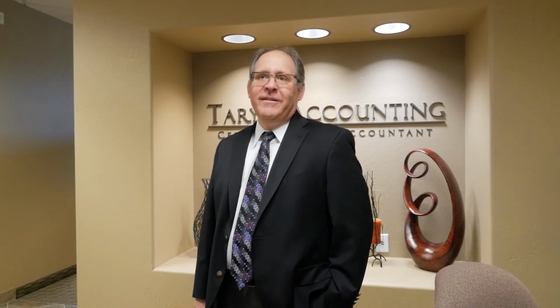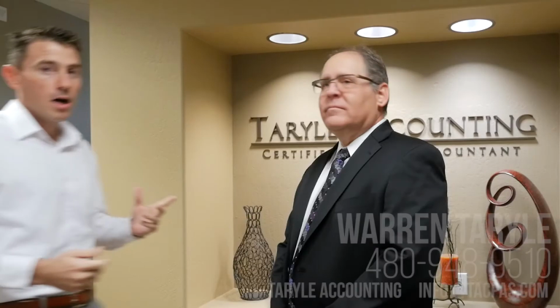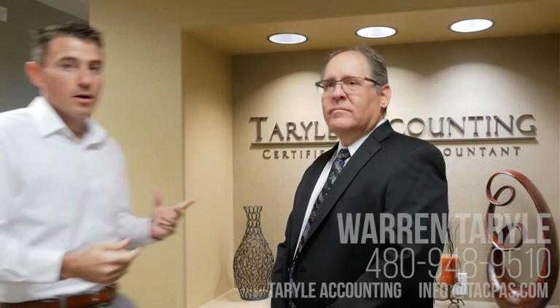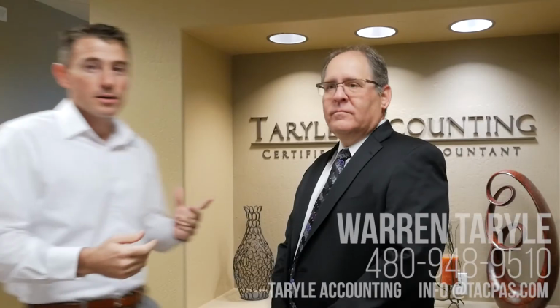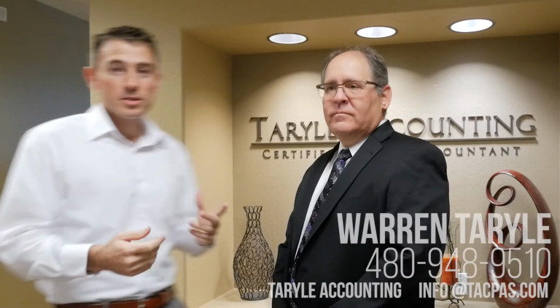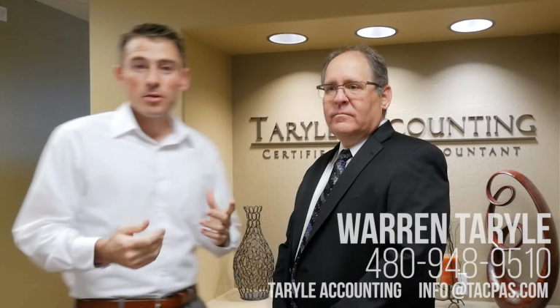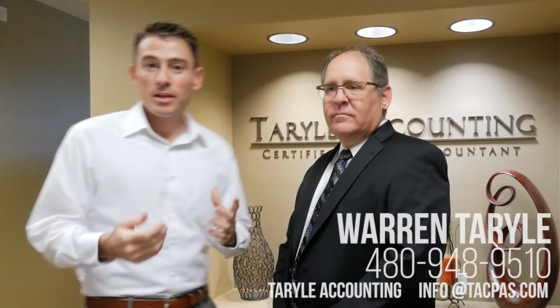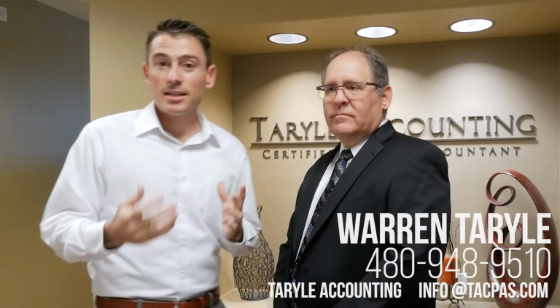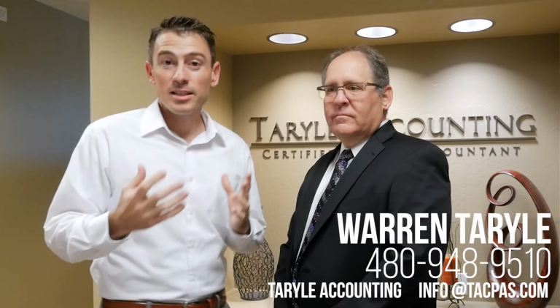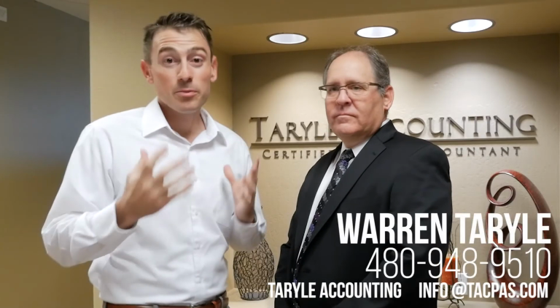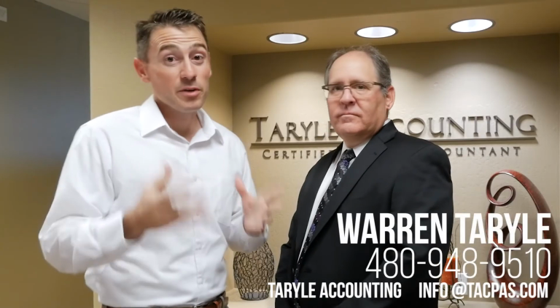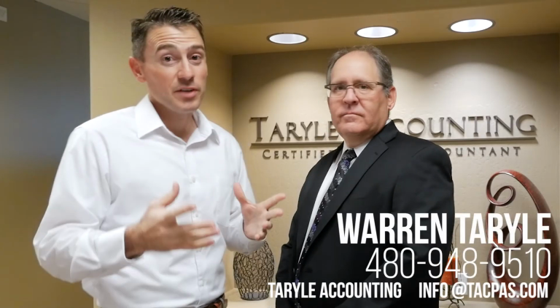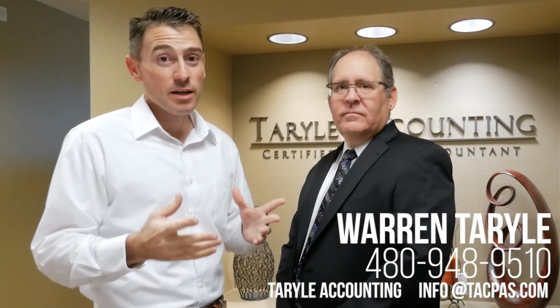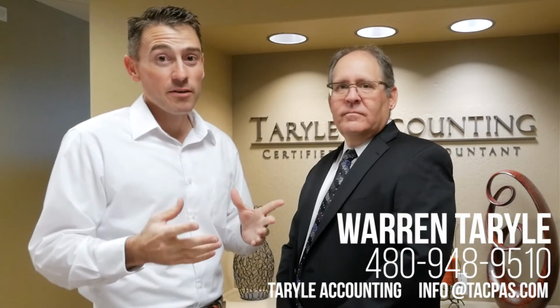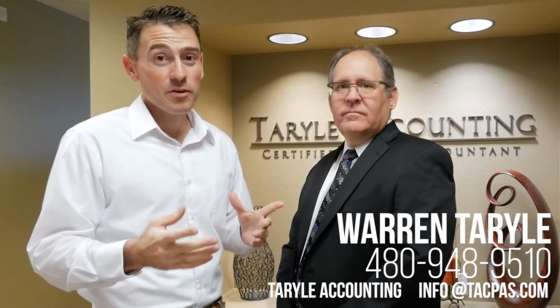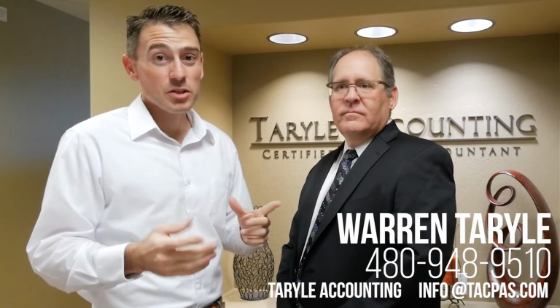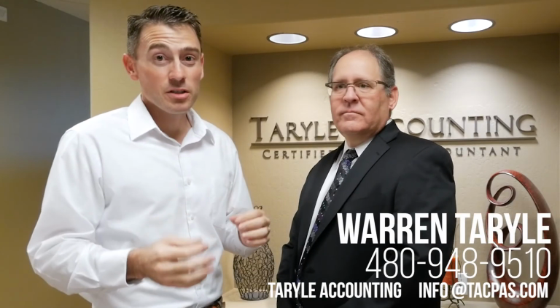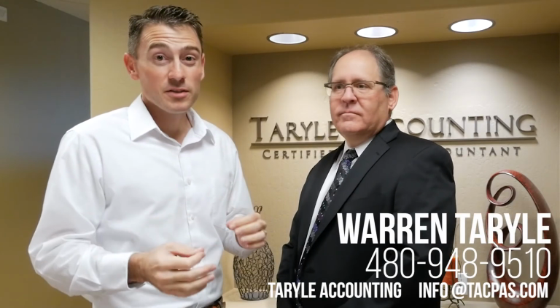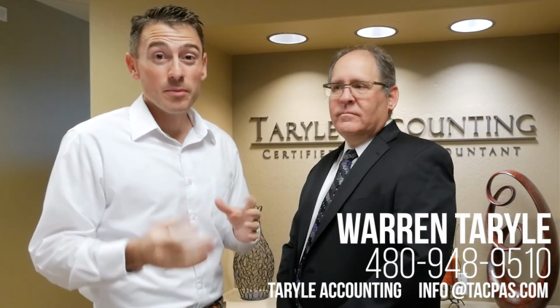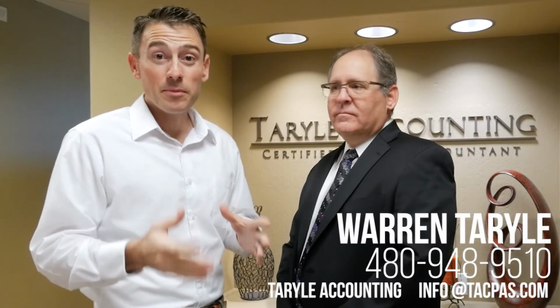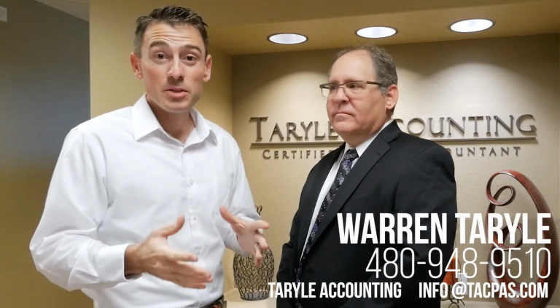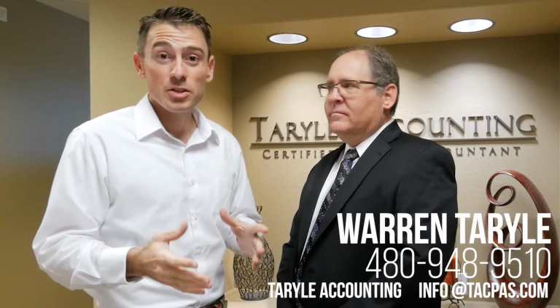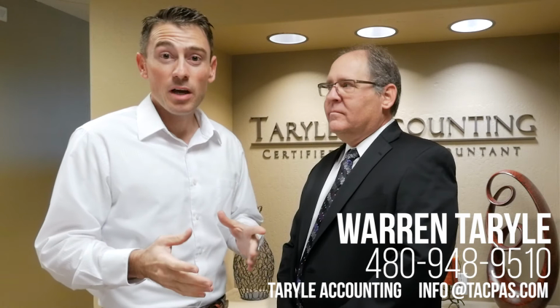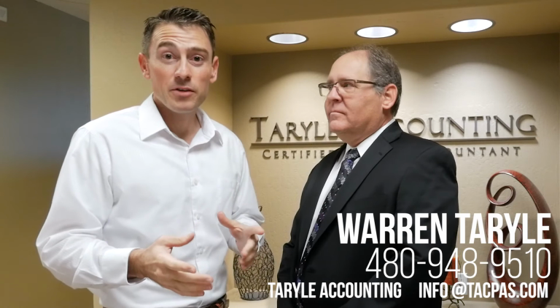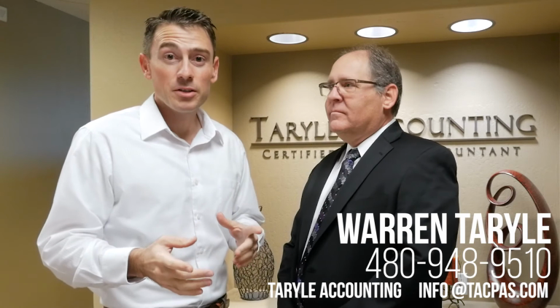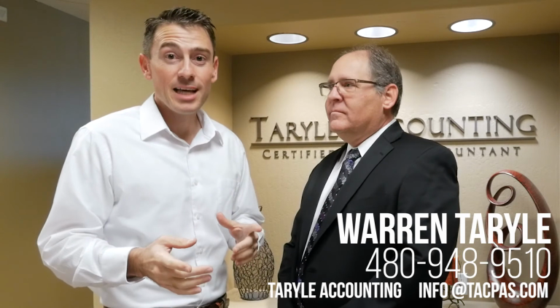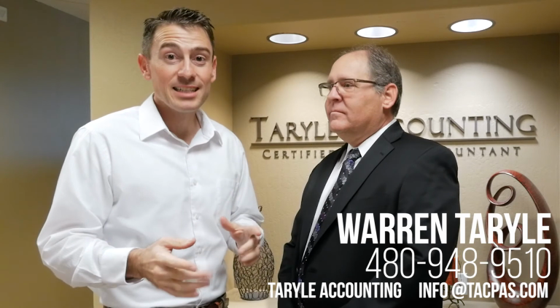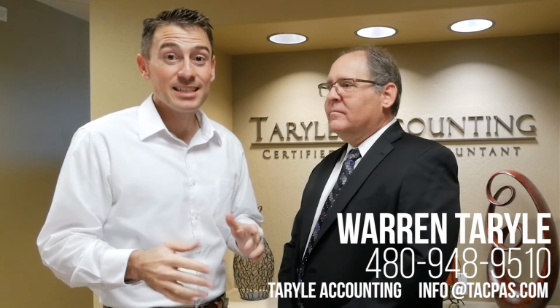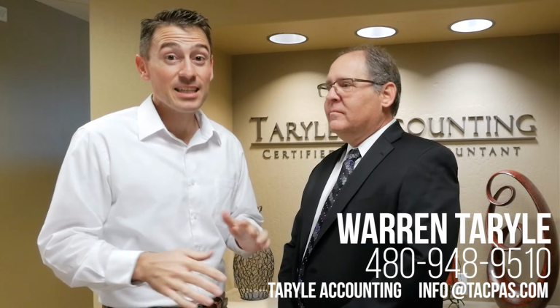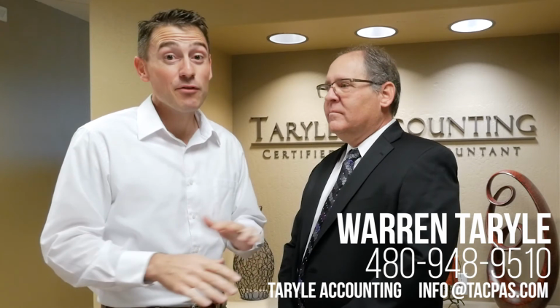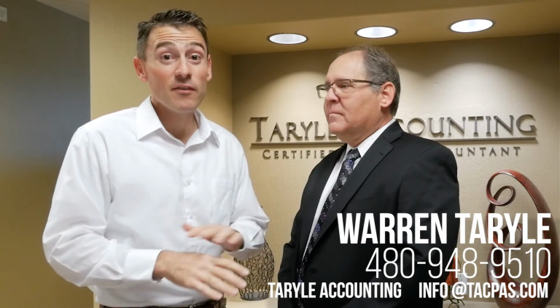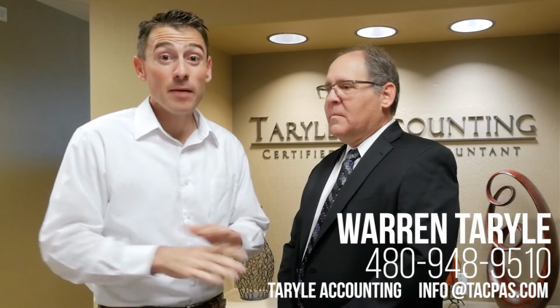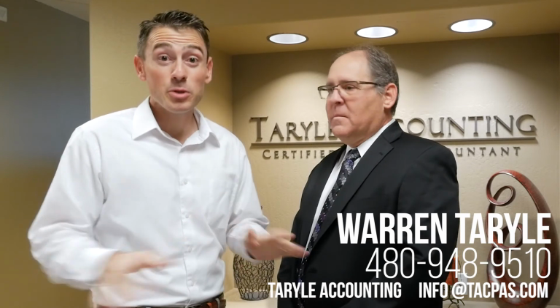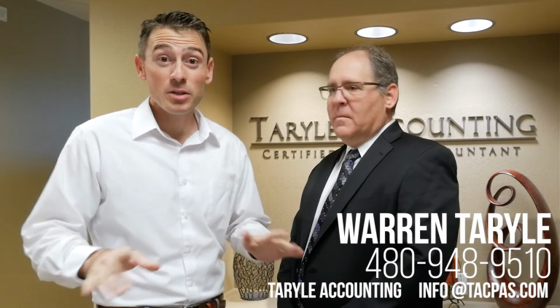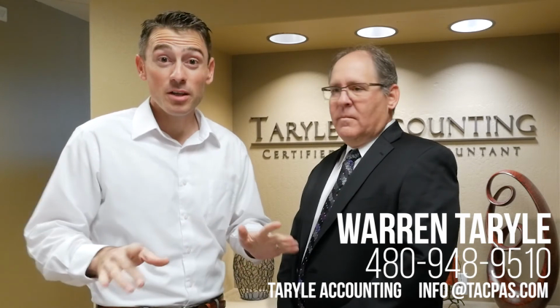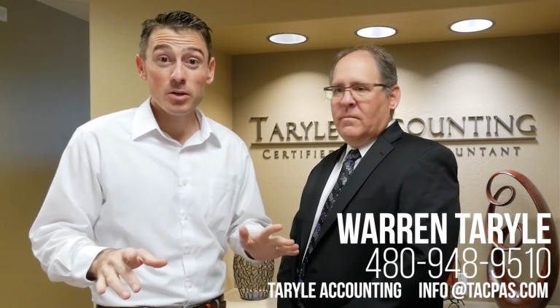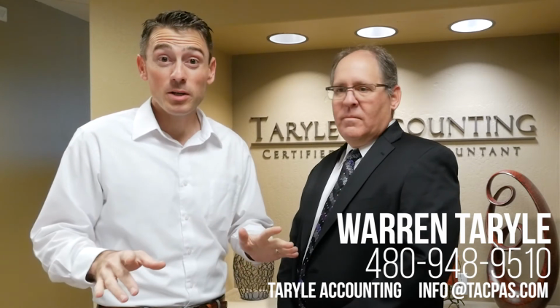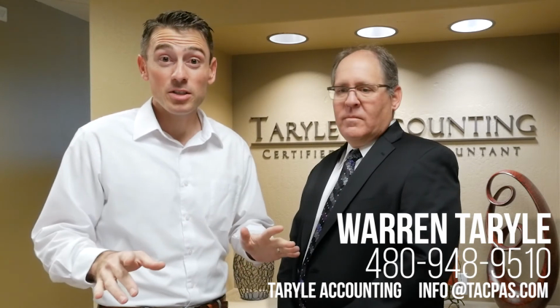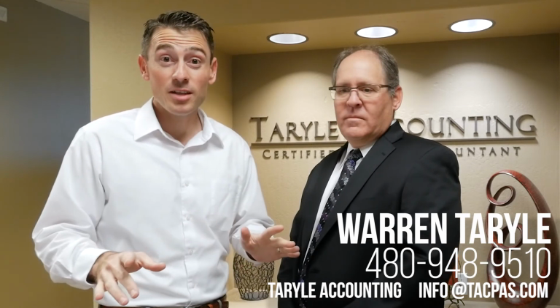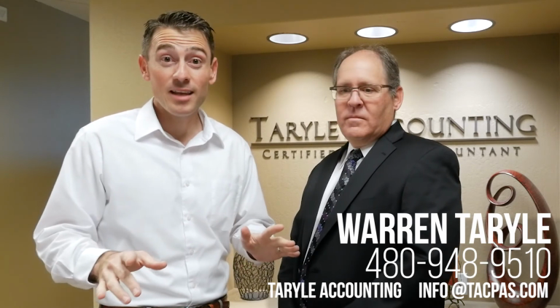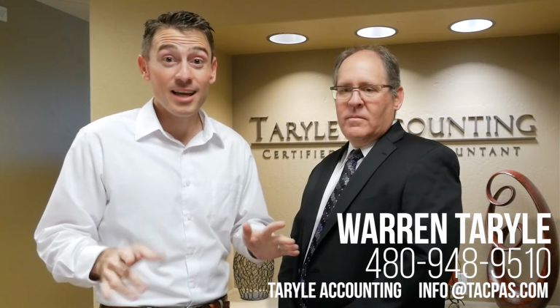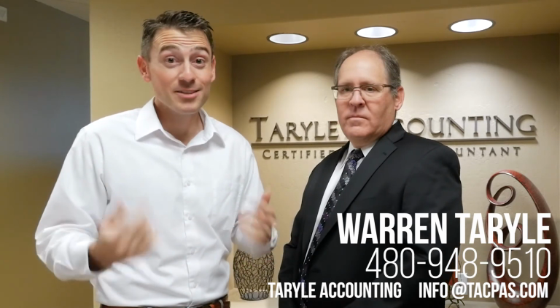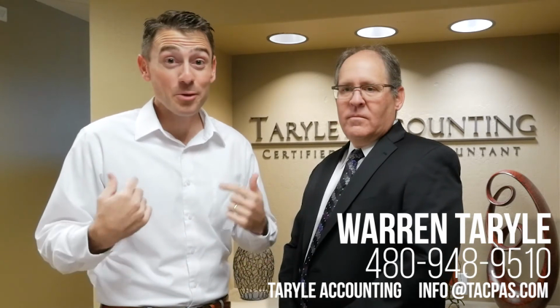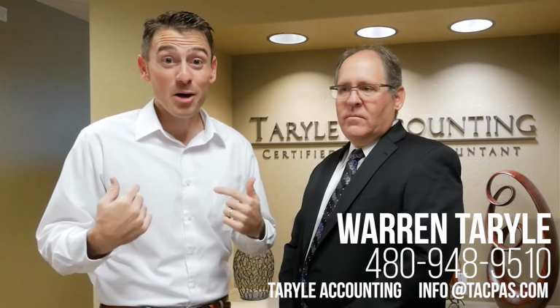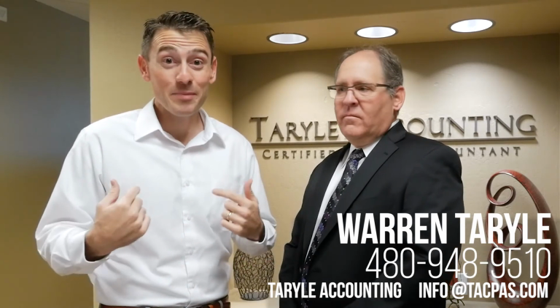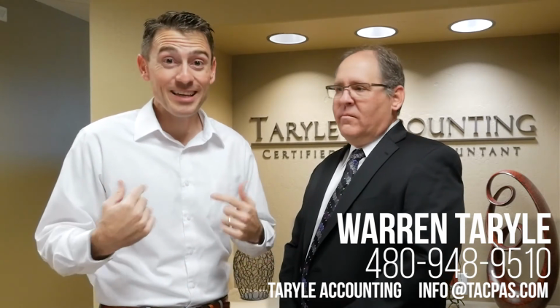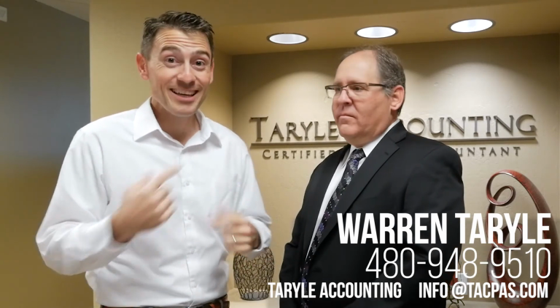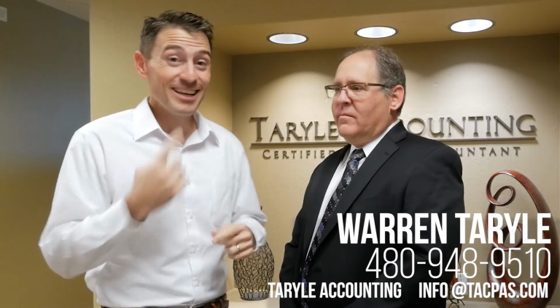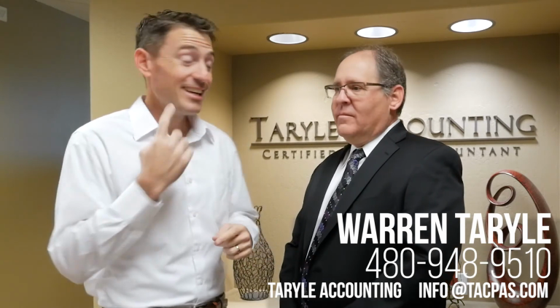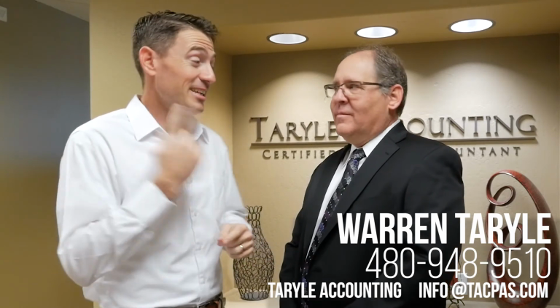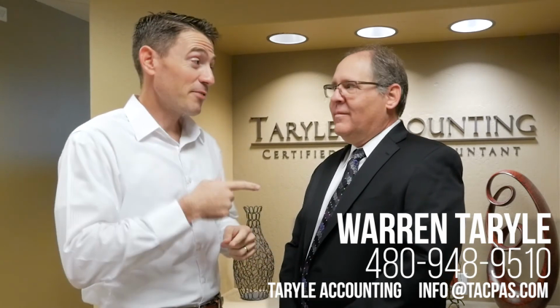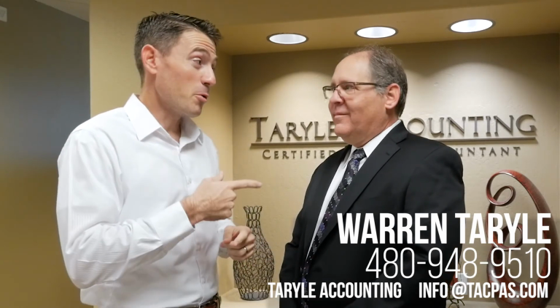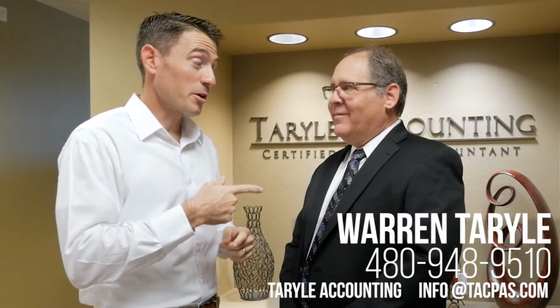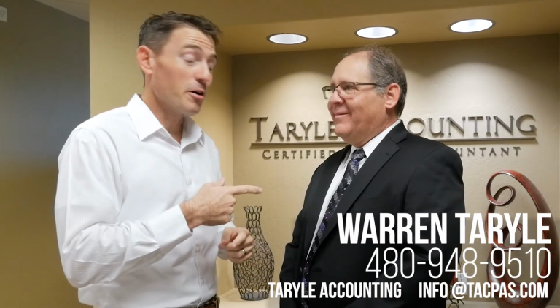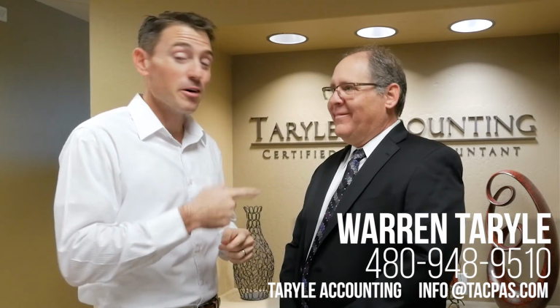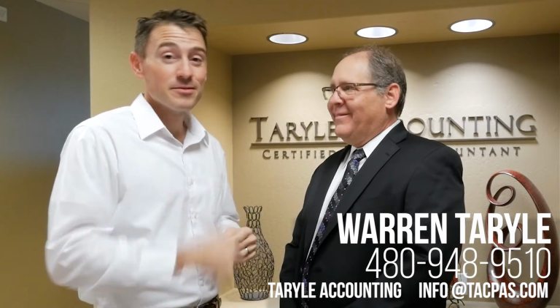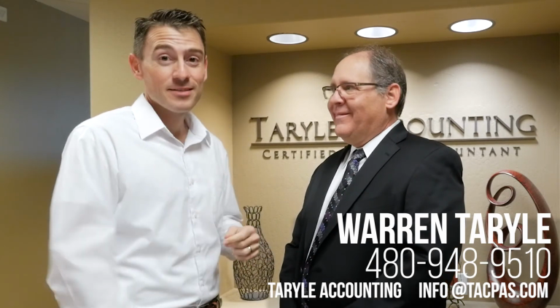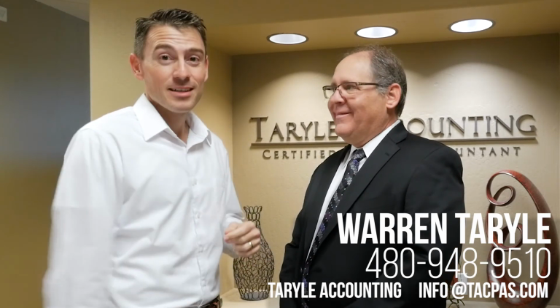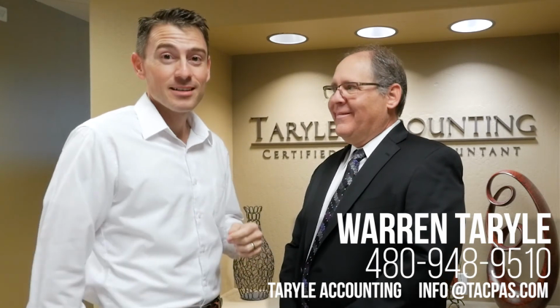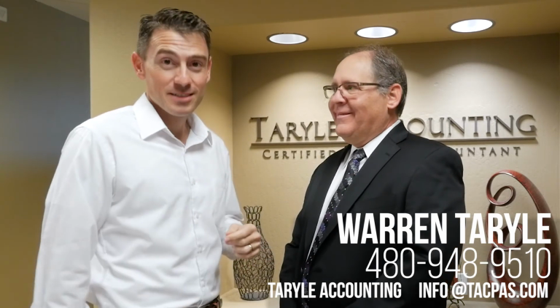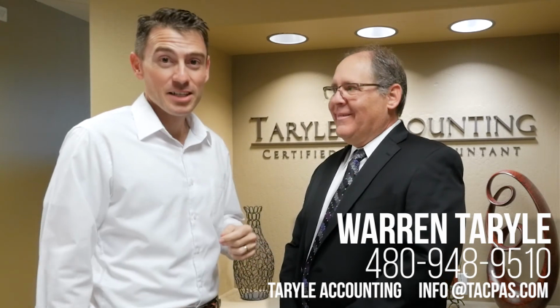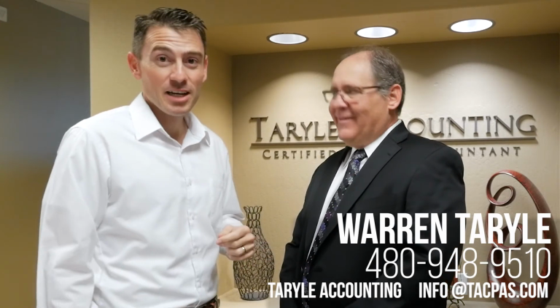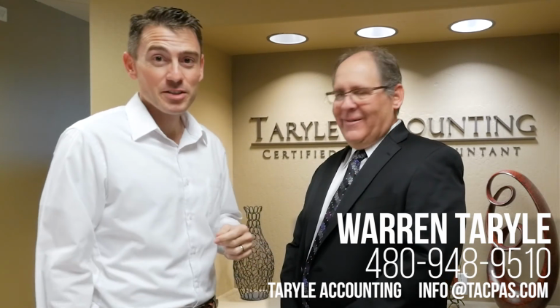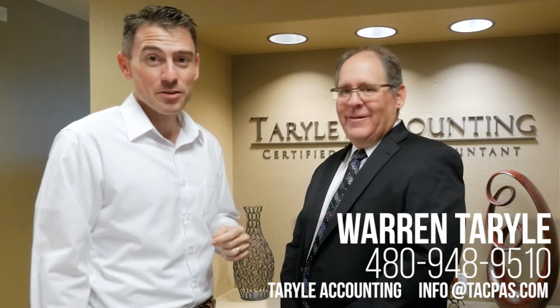That's the abbreviated version of some options you have on your taxes. If you have any other questions on that, give Warren a call. See you guys soon.